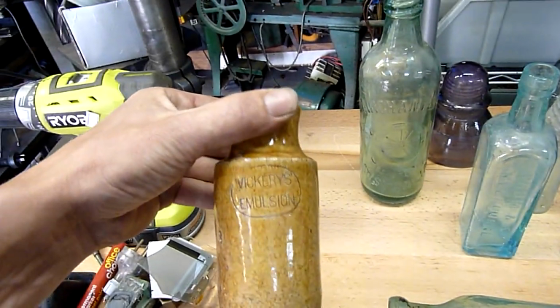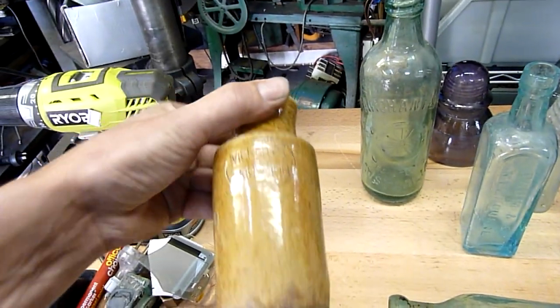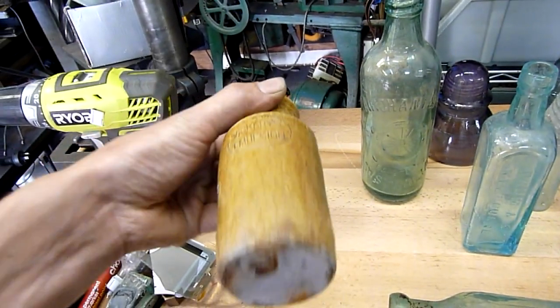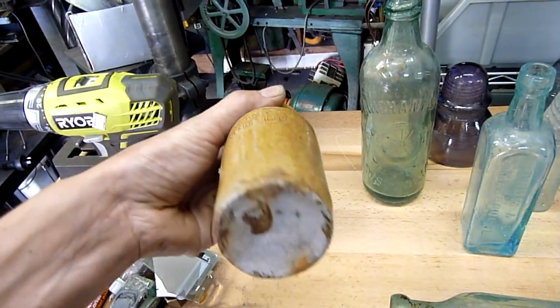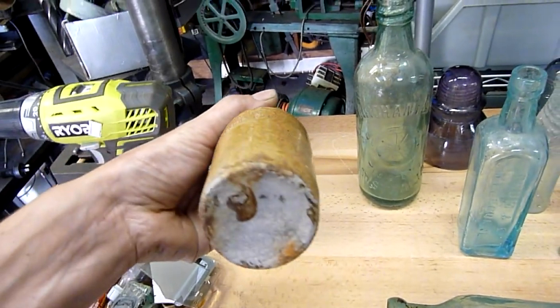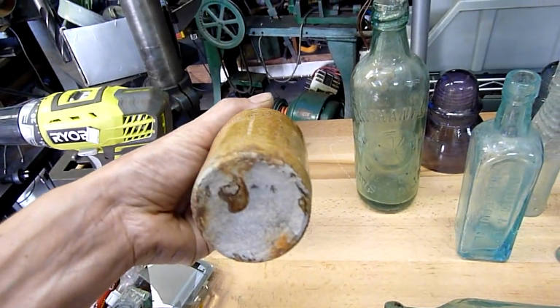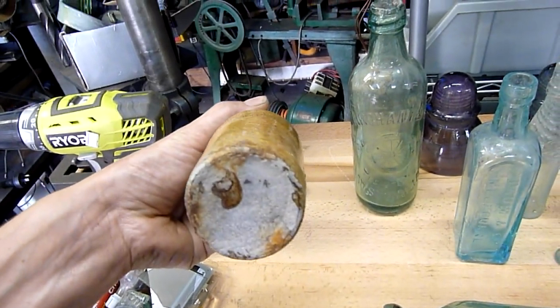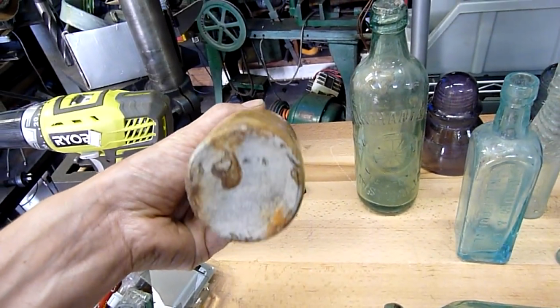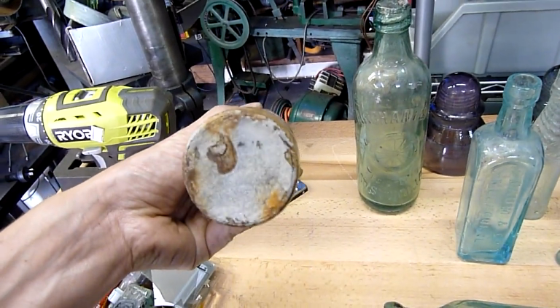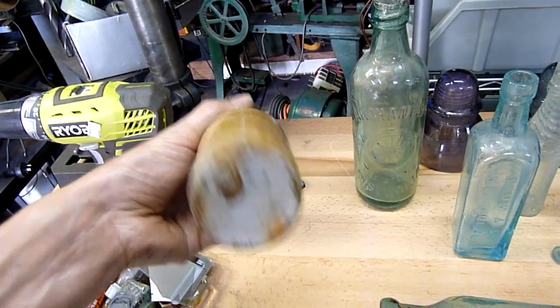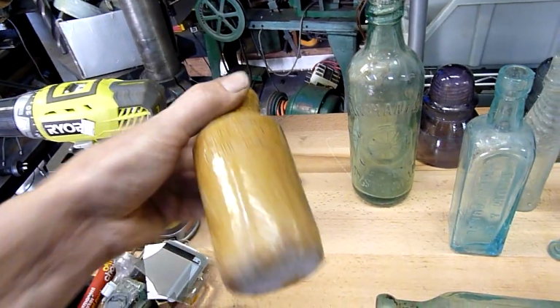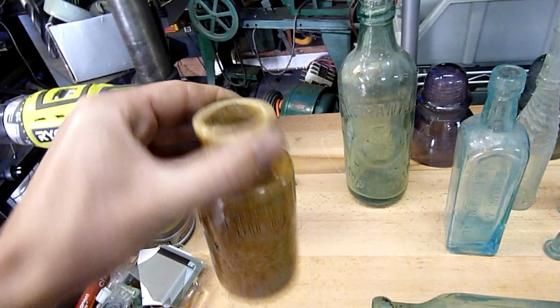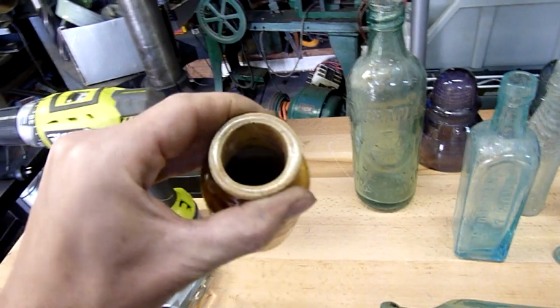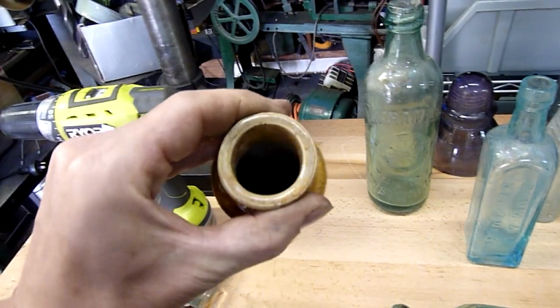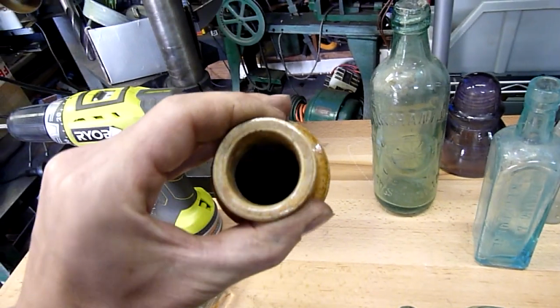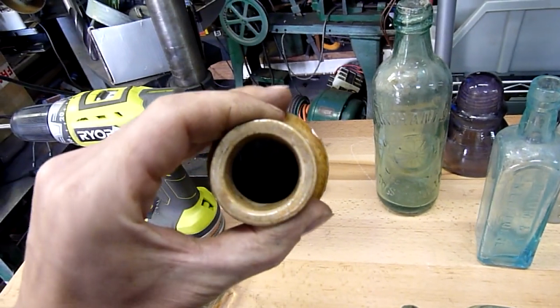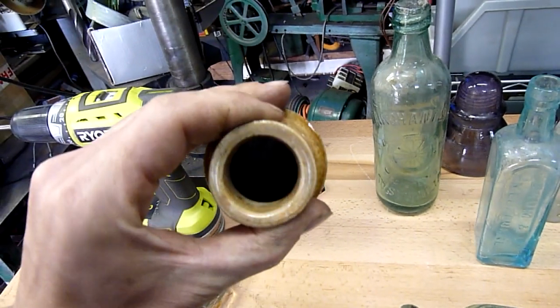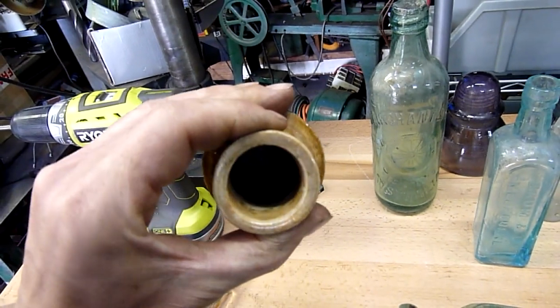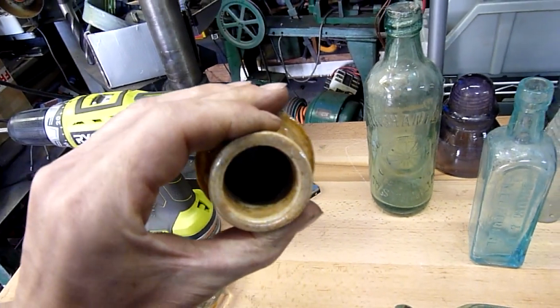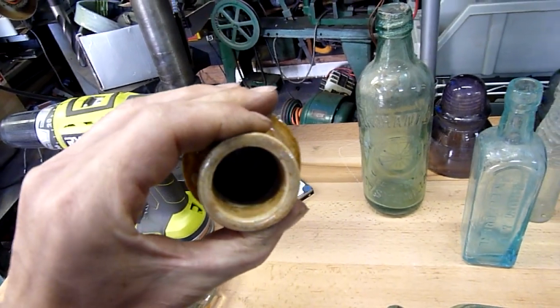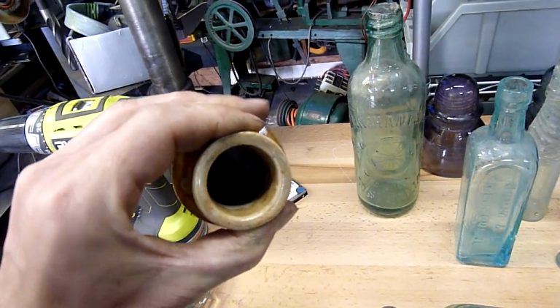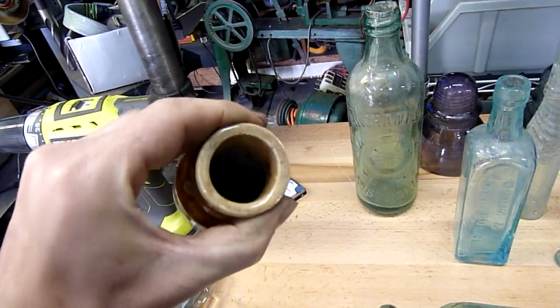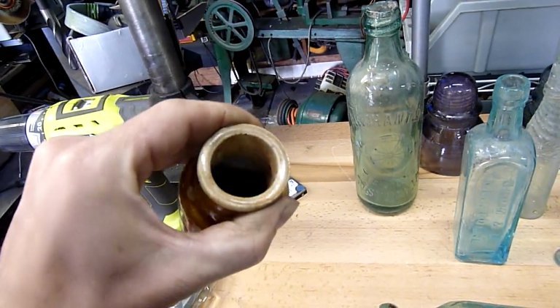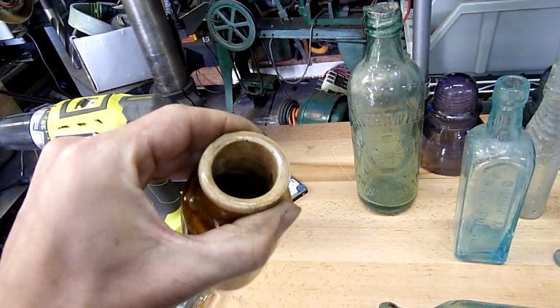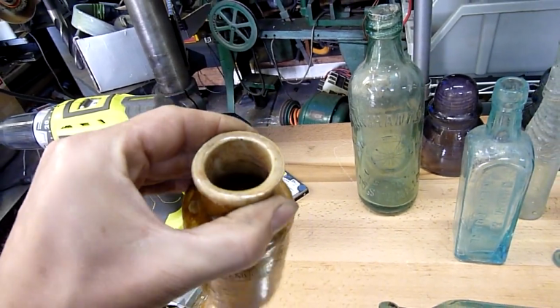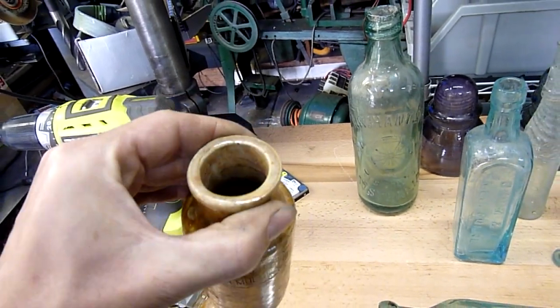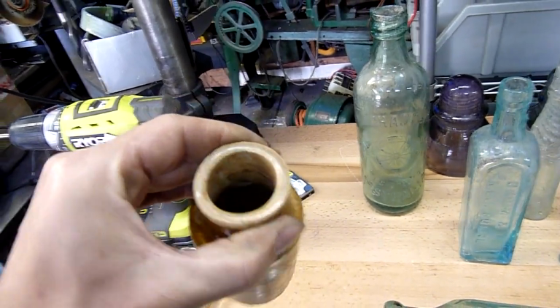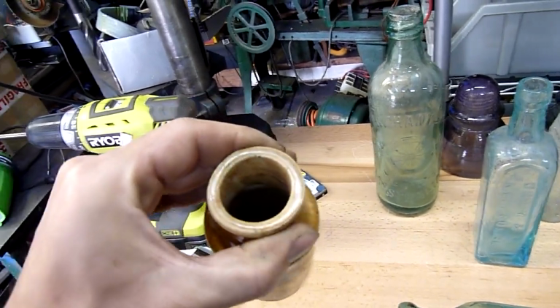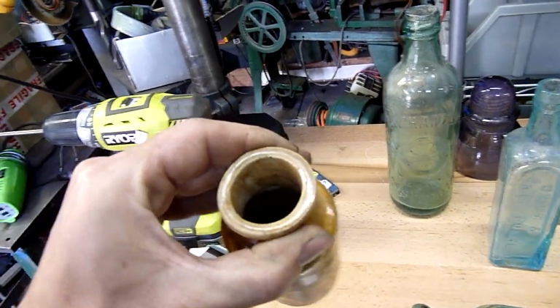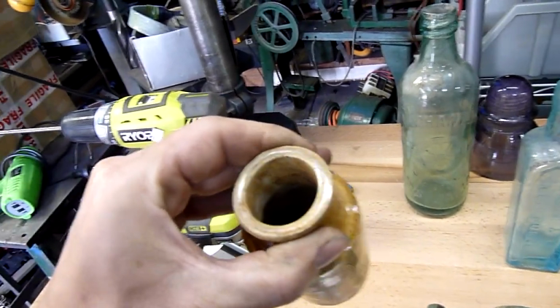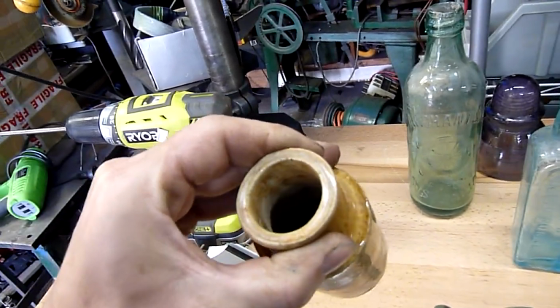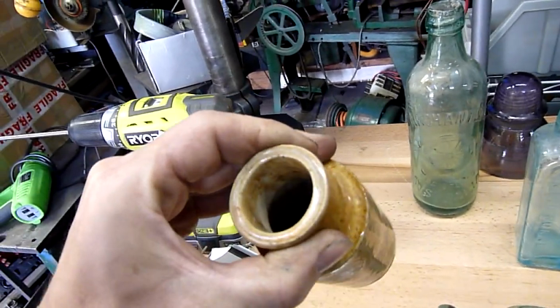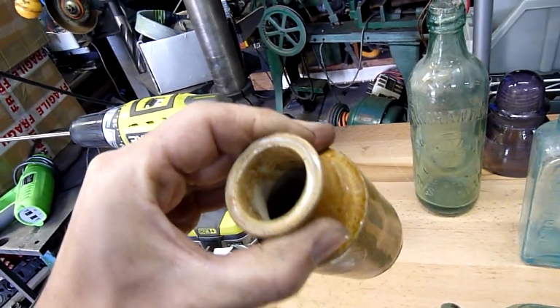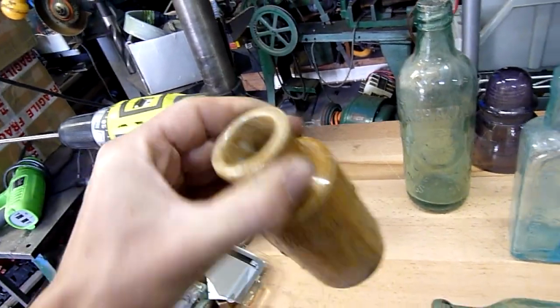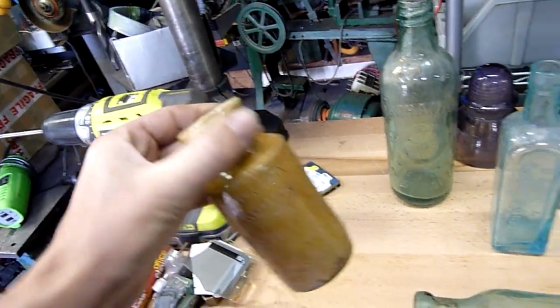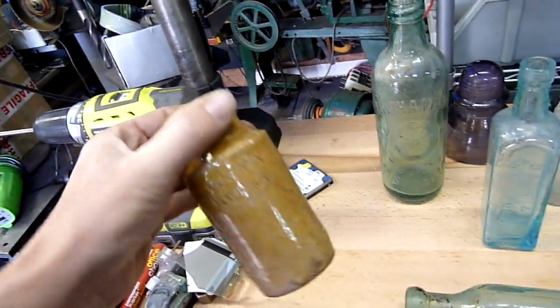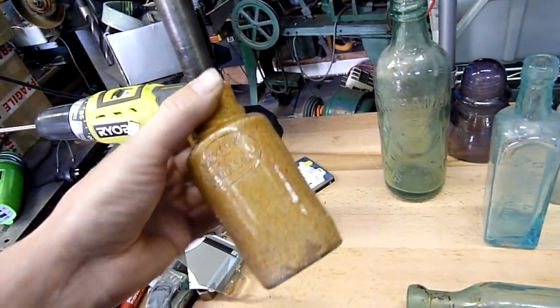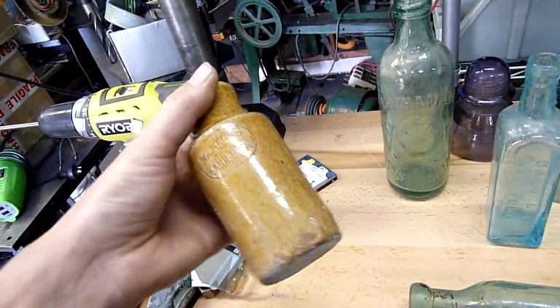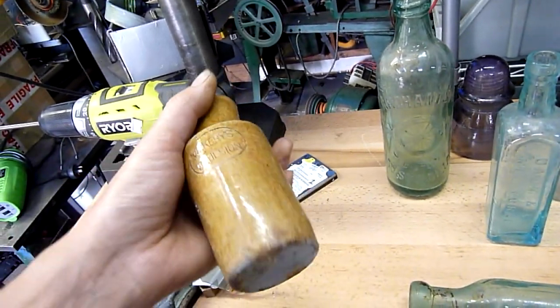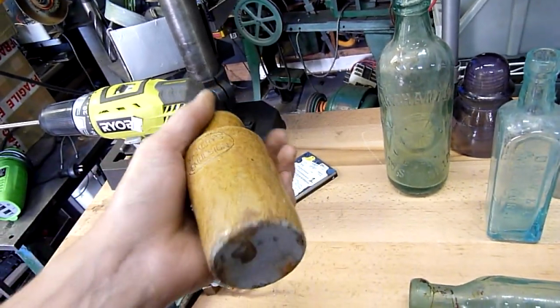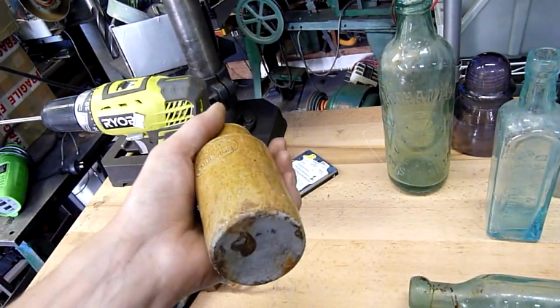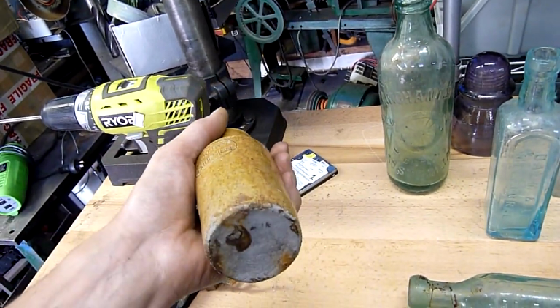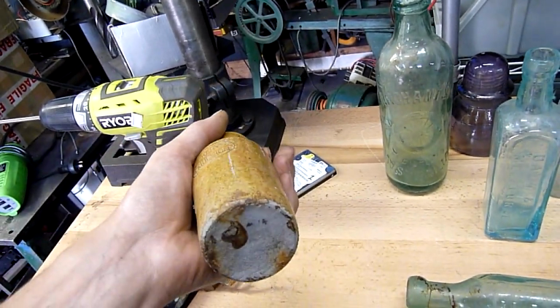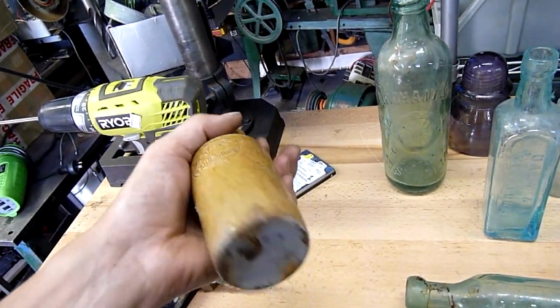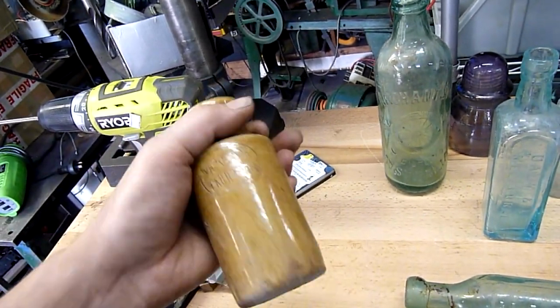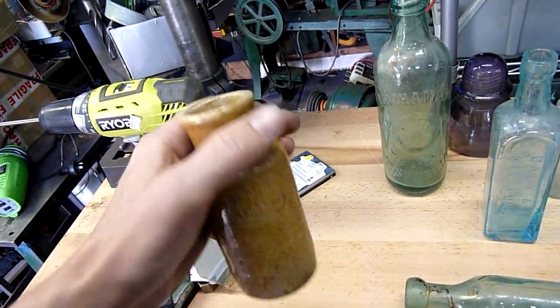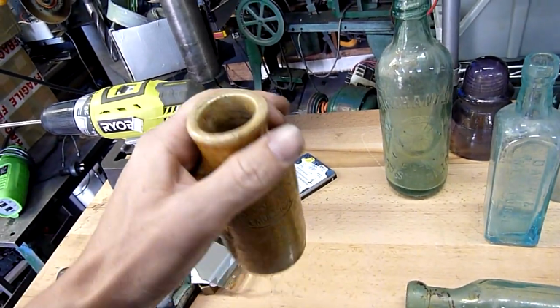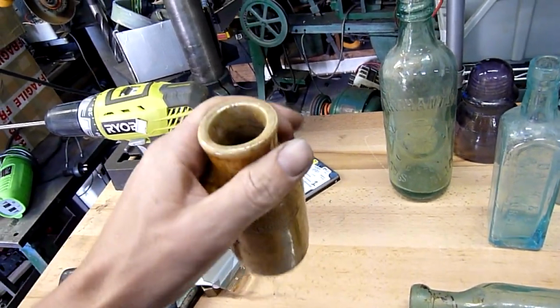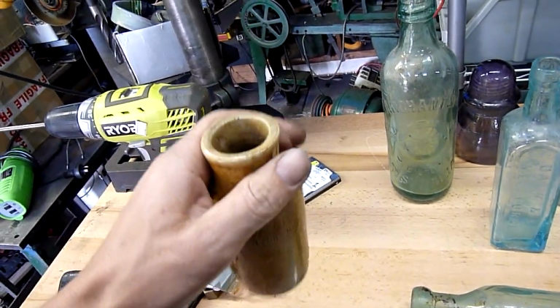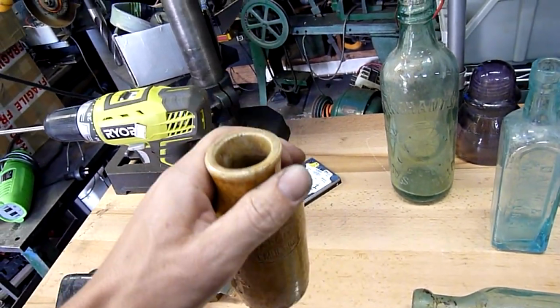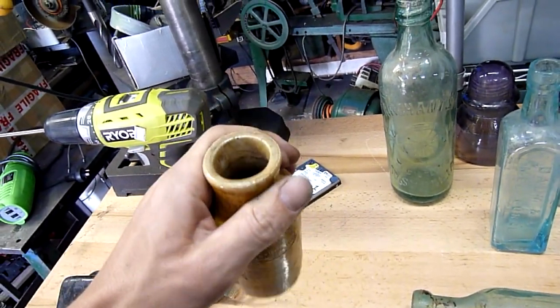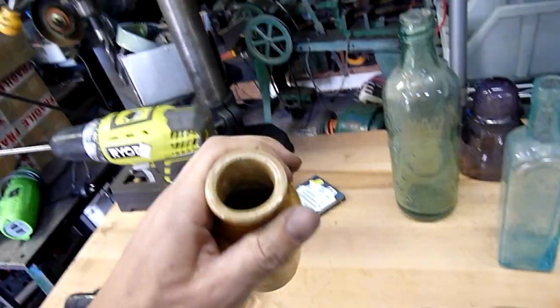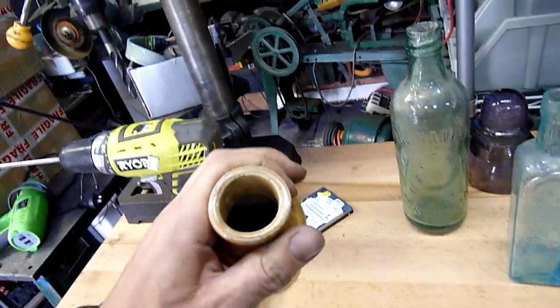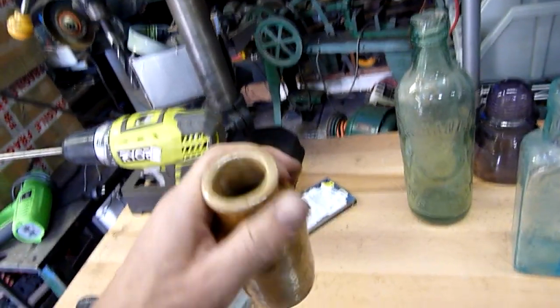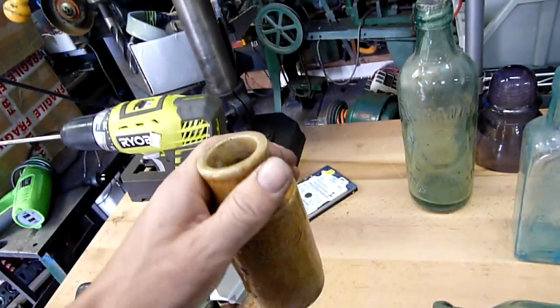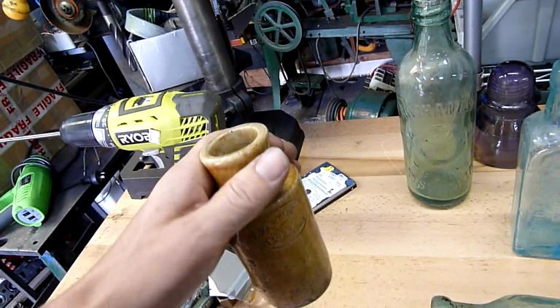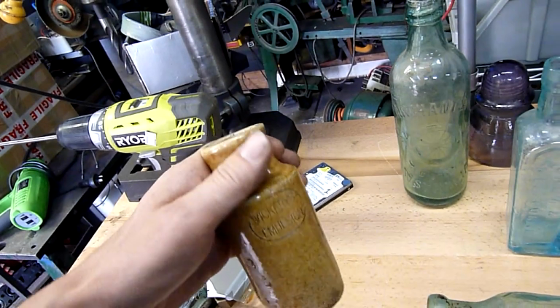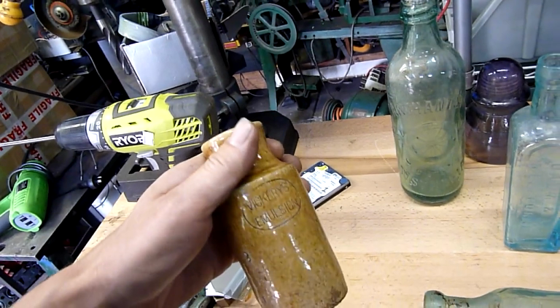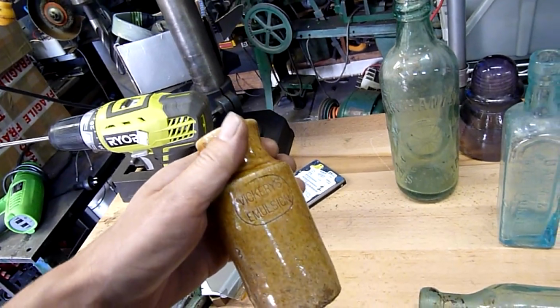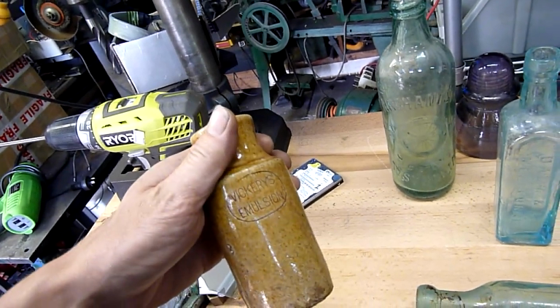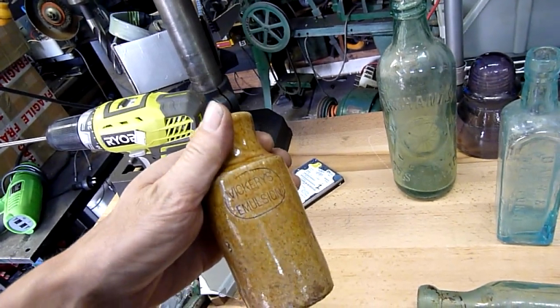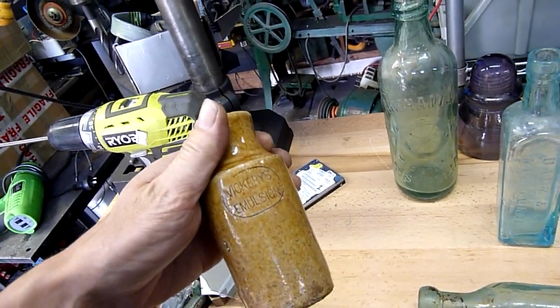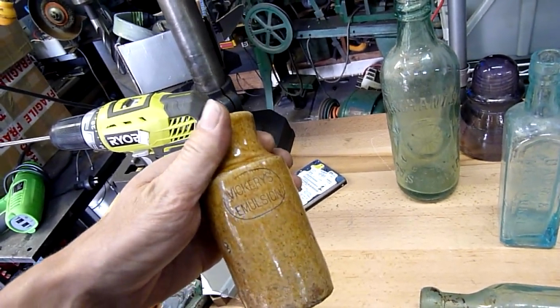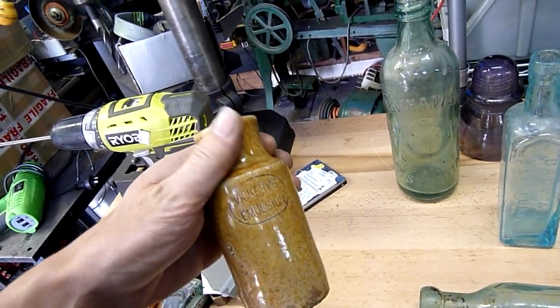Vickery's Emulsion — that's an old ceramic bottle. It would have had a big cork stopper or something in it.